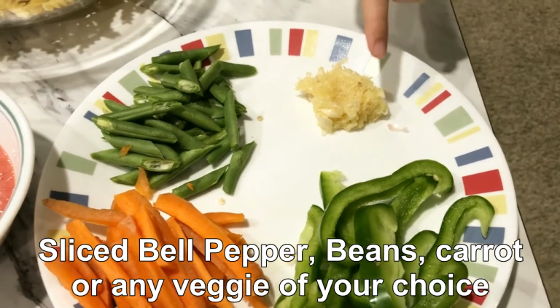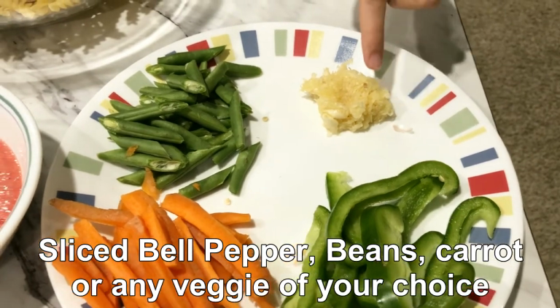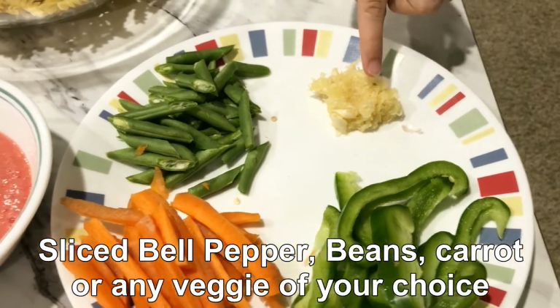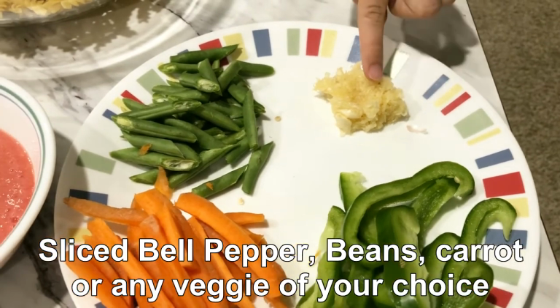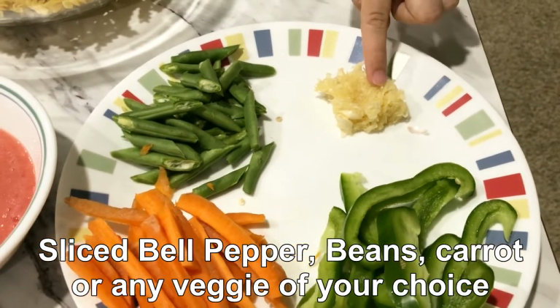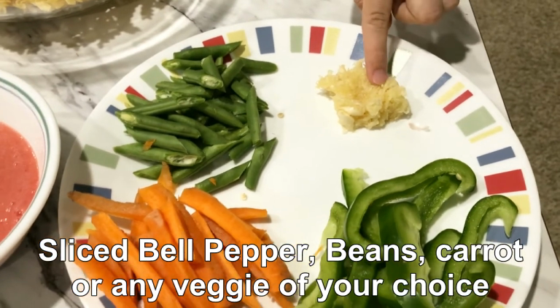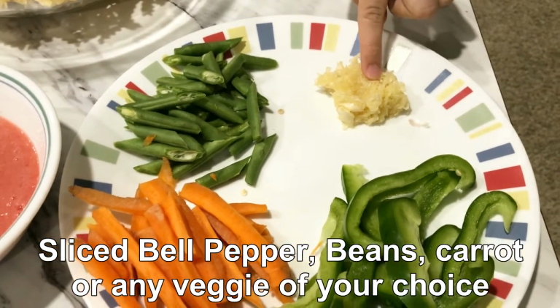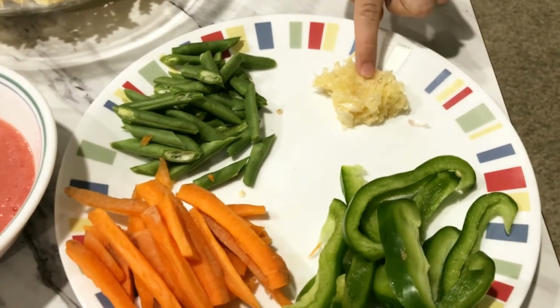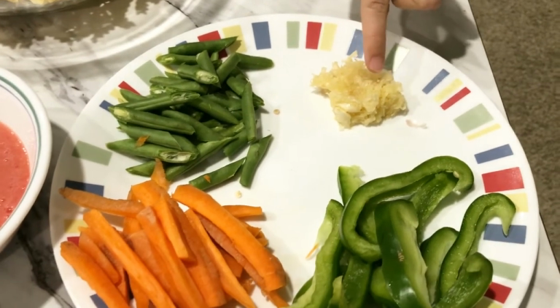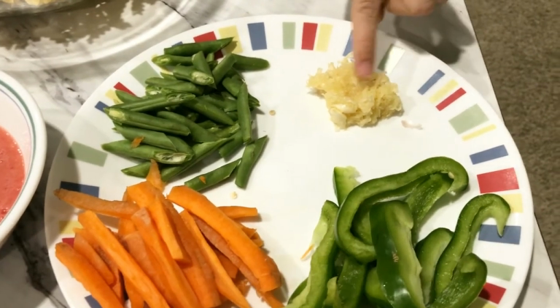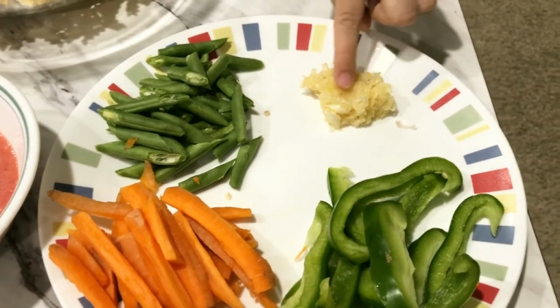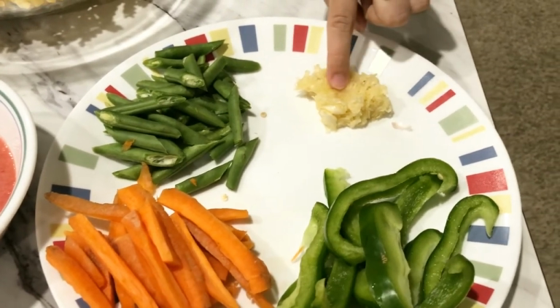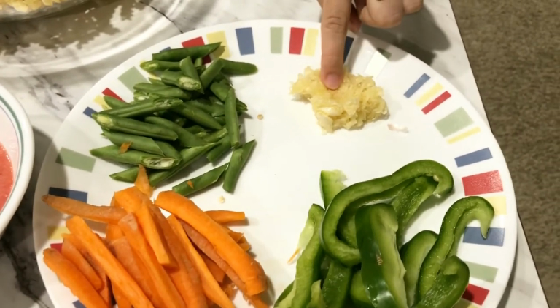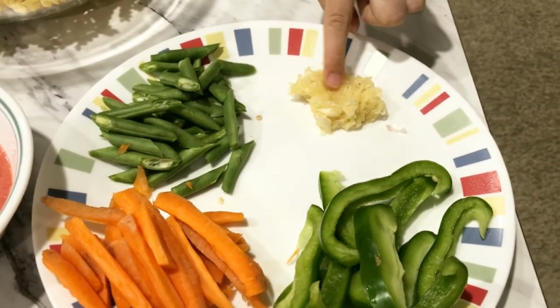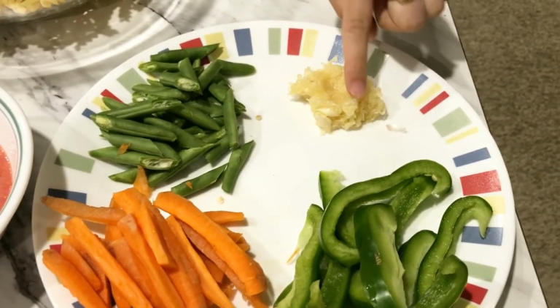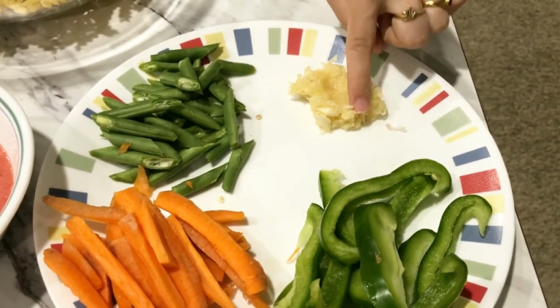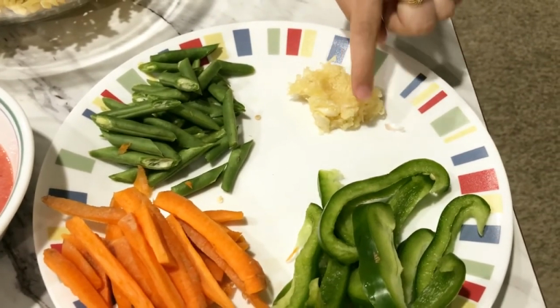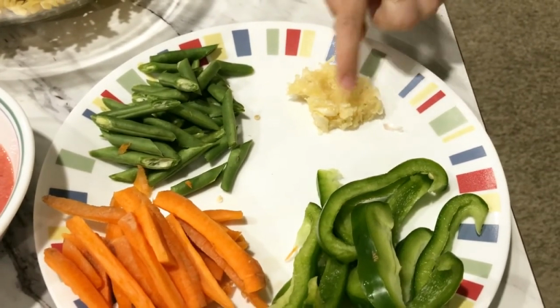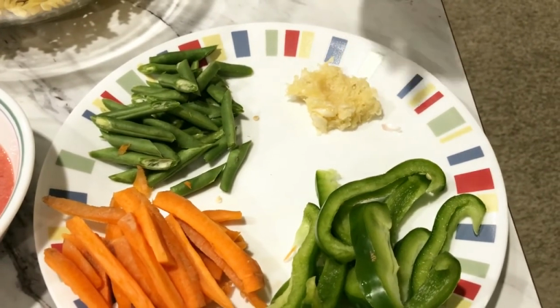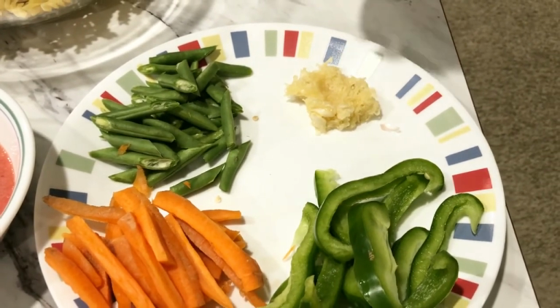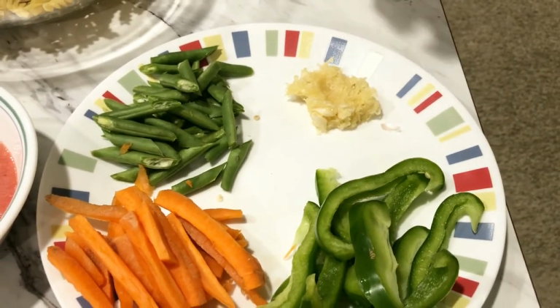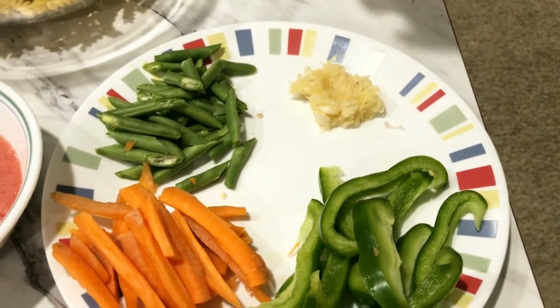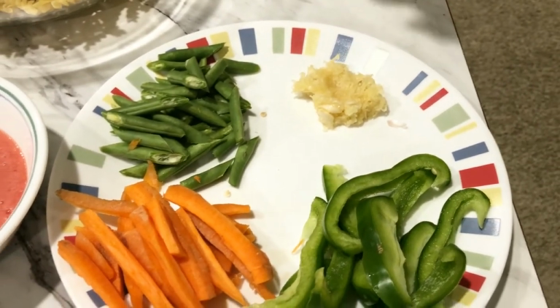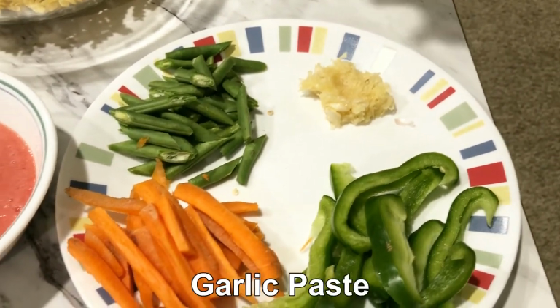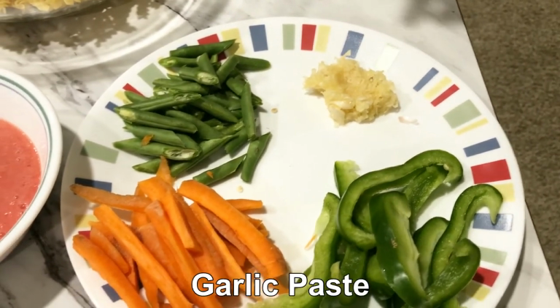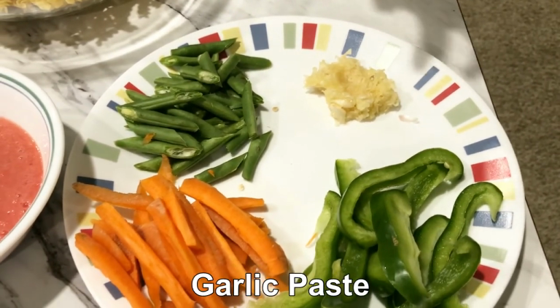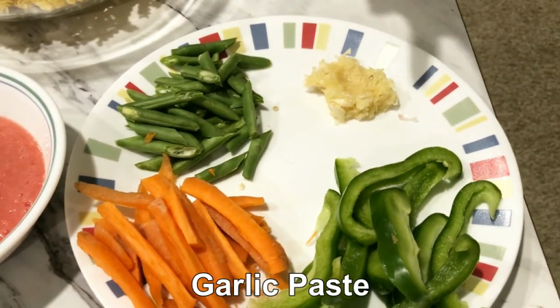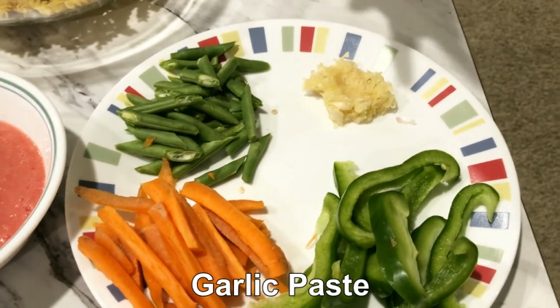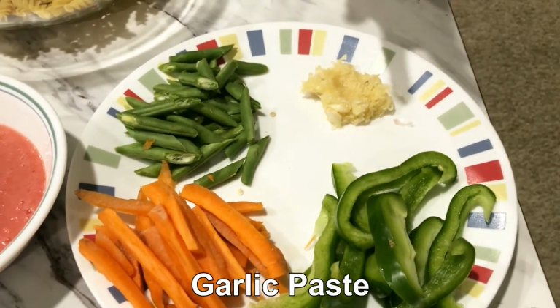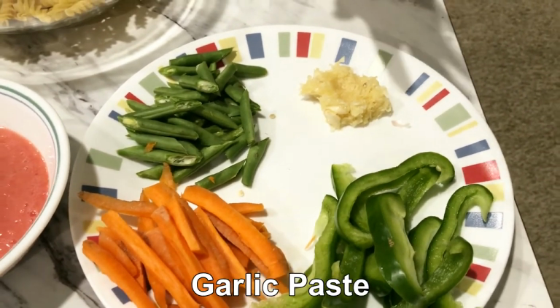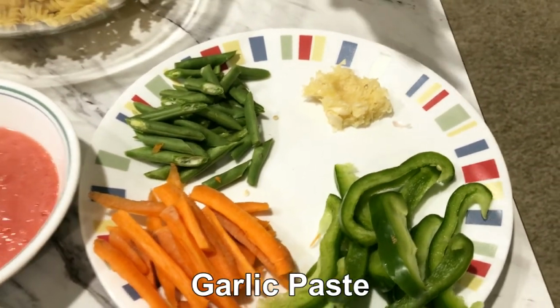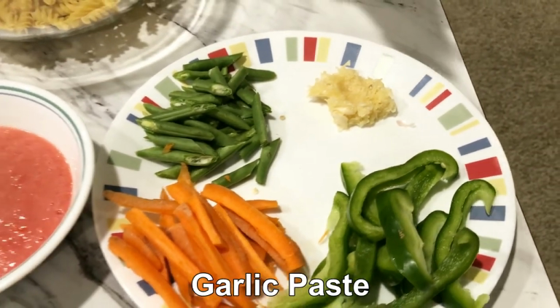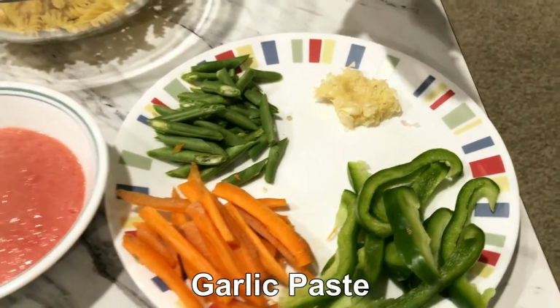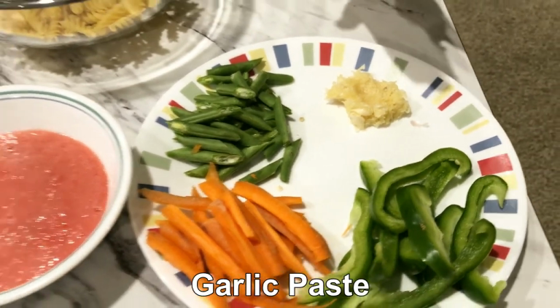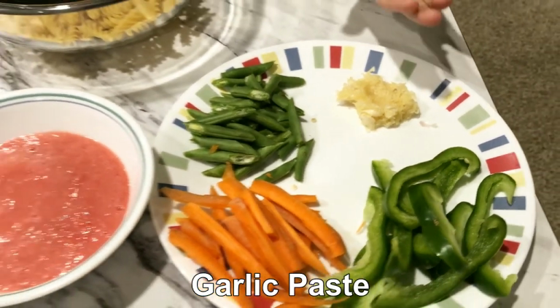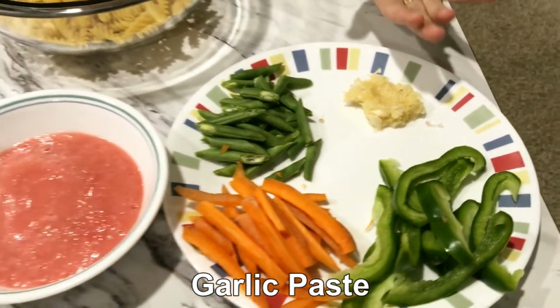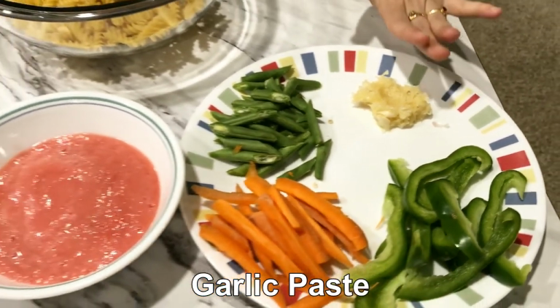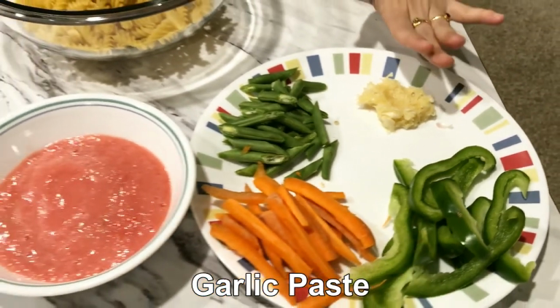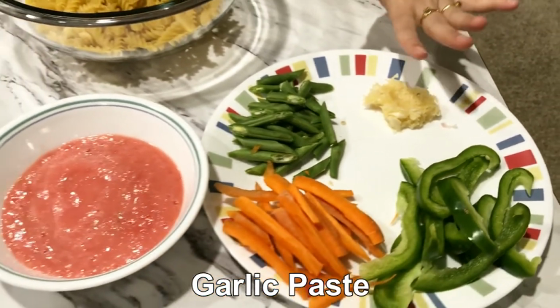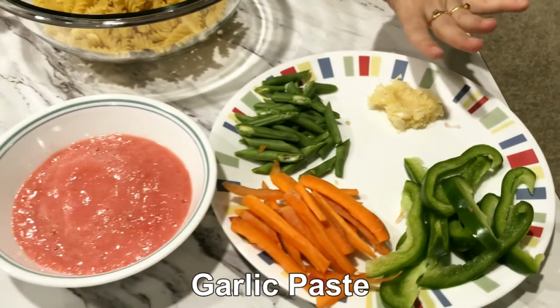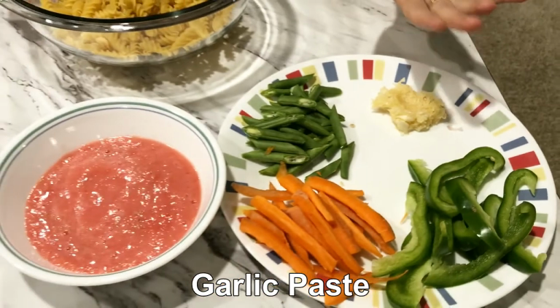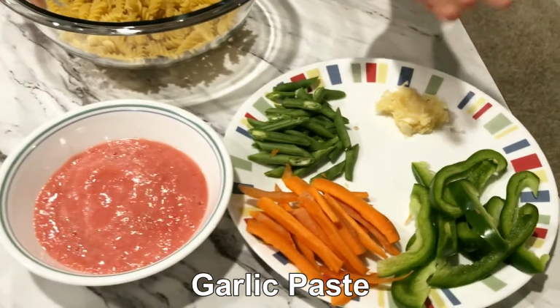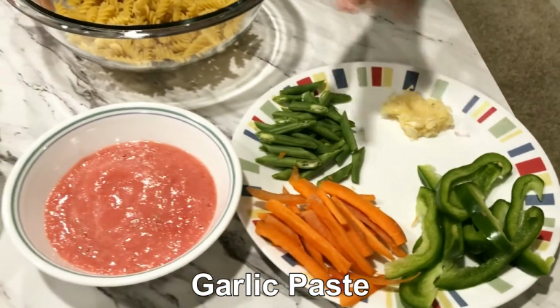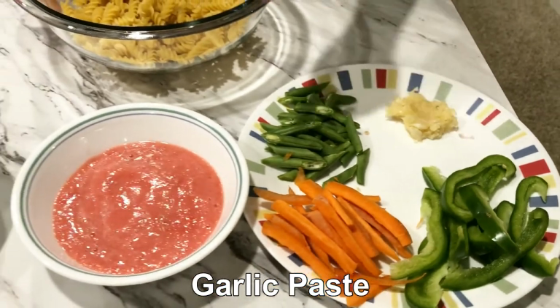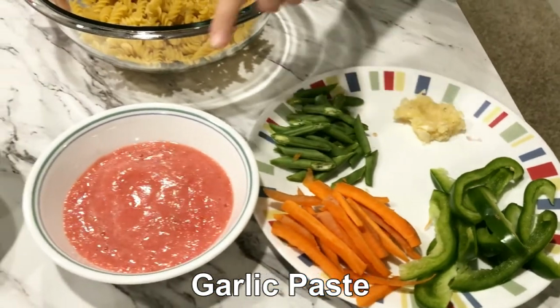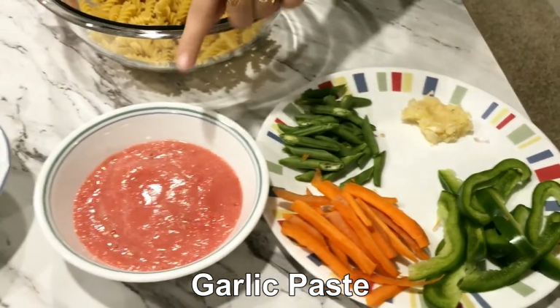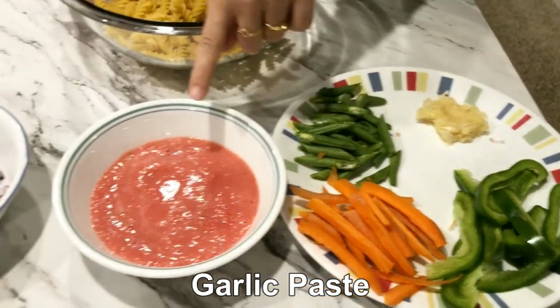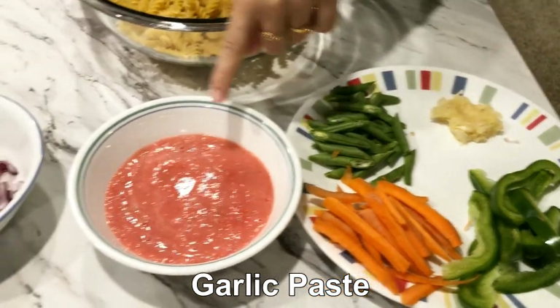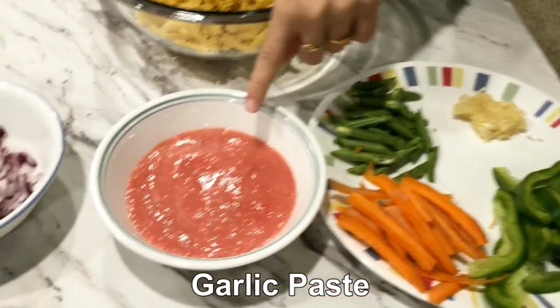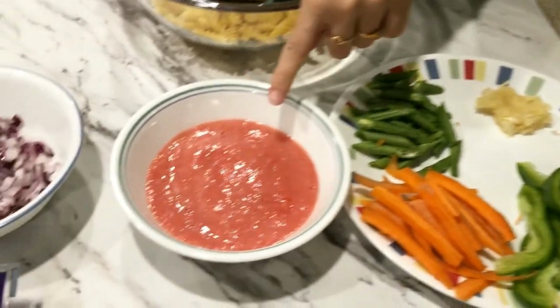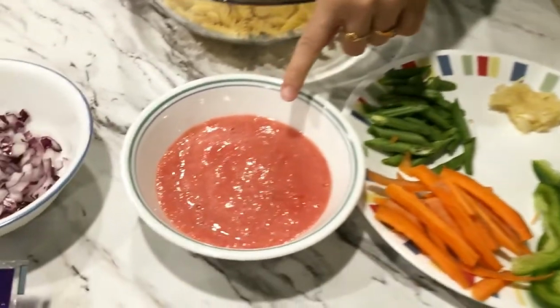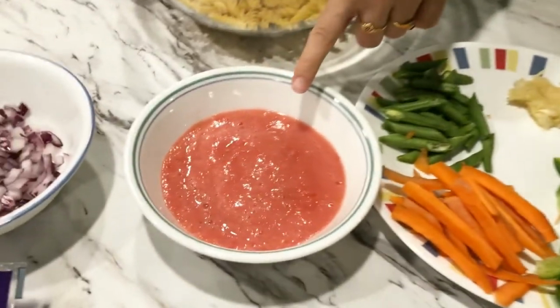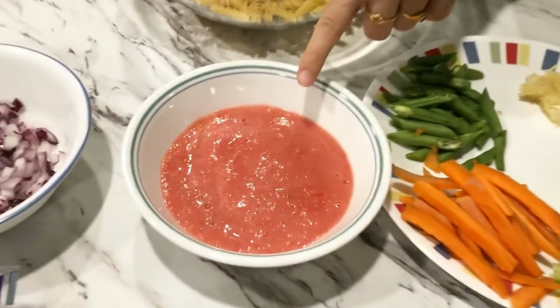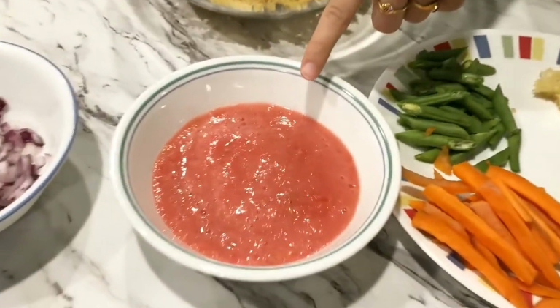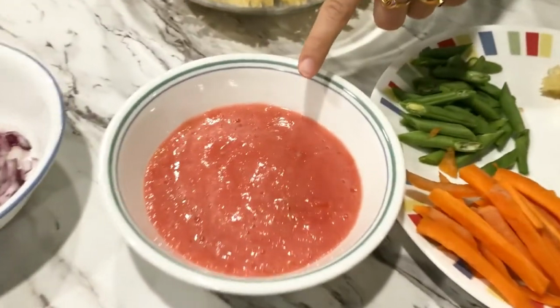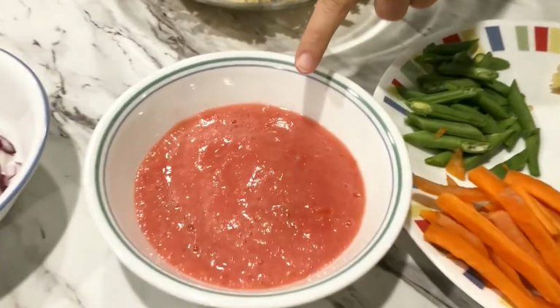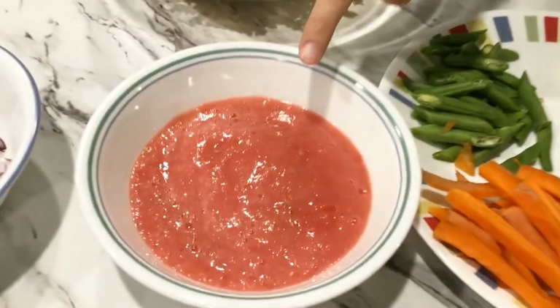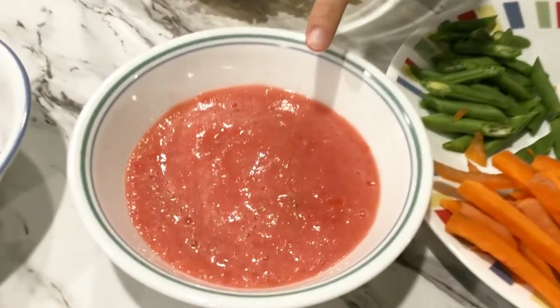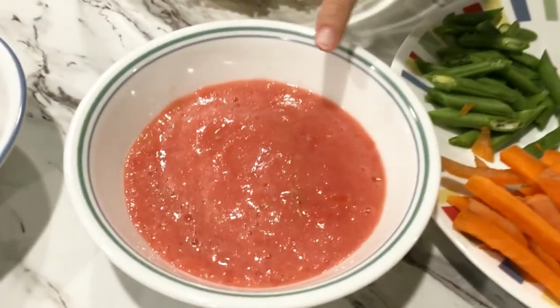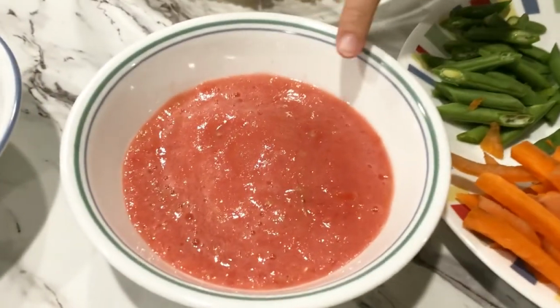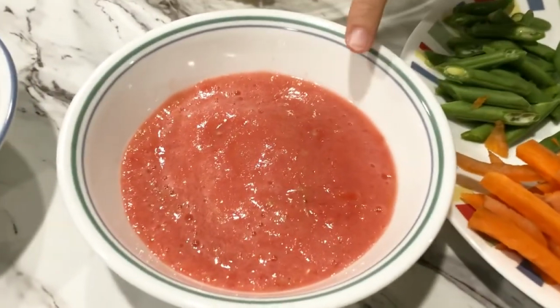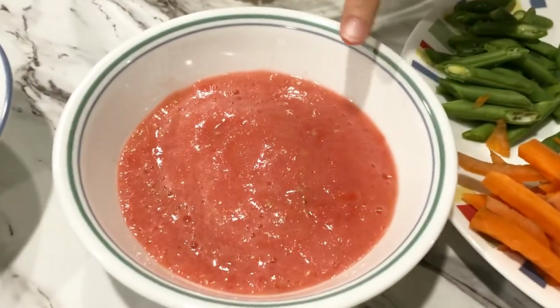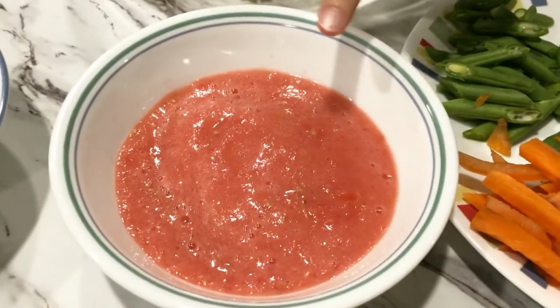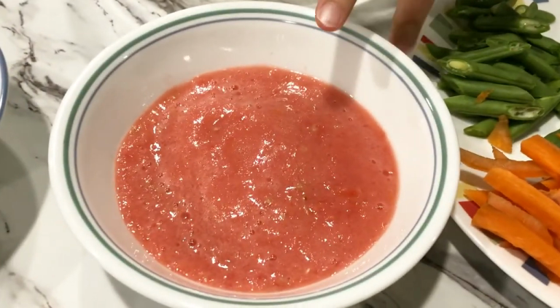Here we have garlic which I have crushed. You can also use garlic paste. Here we have 3 small tomatoes.